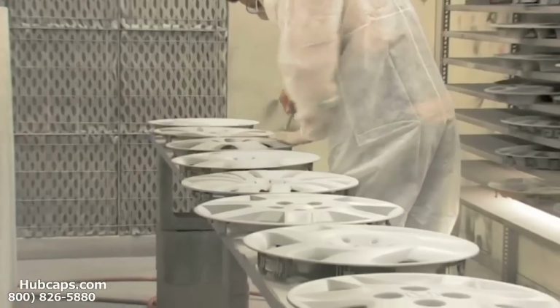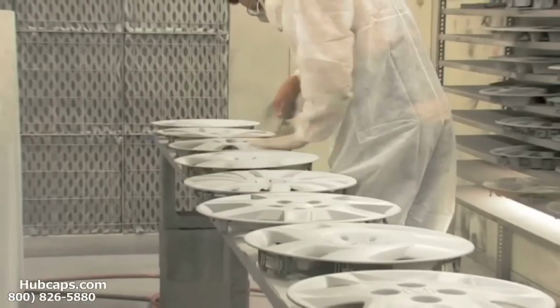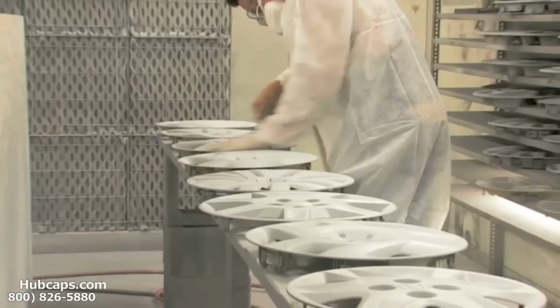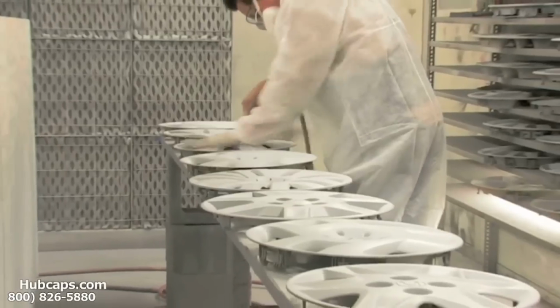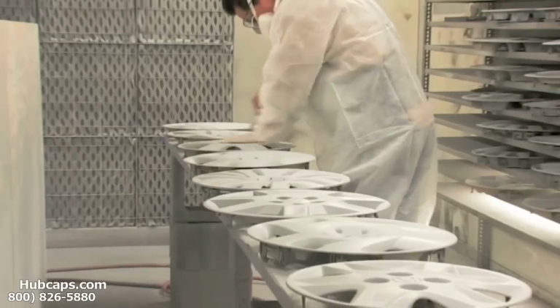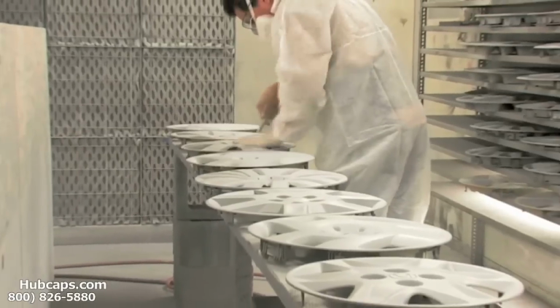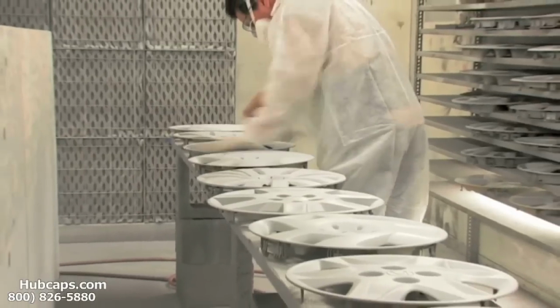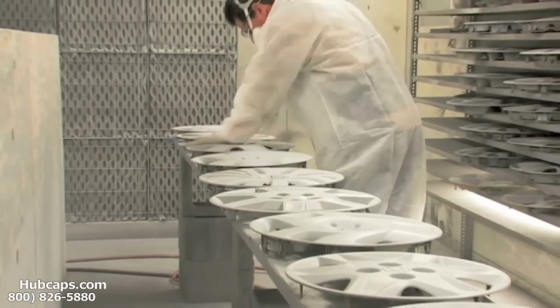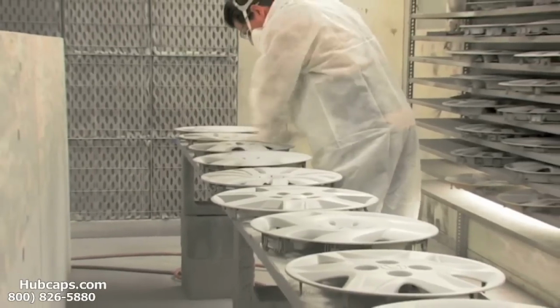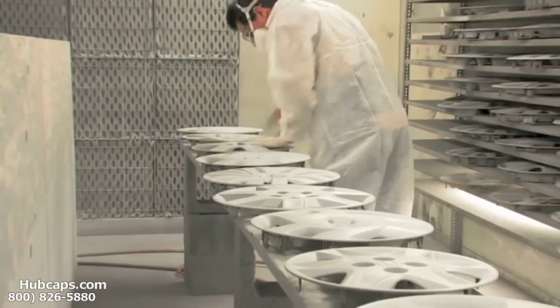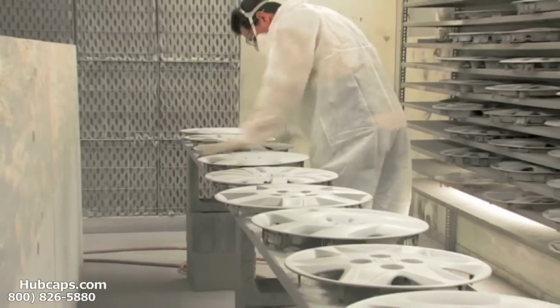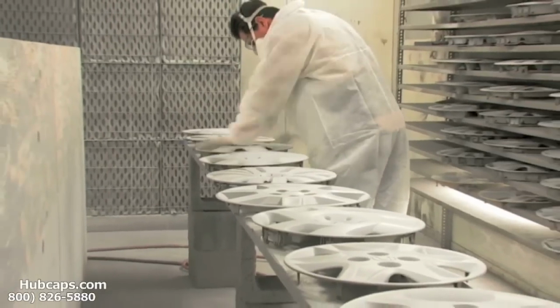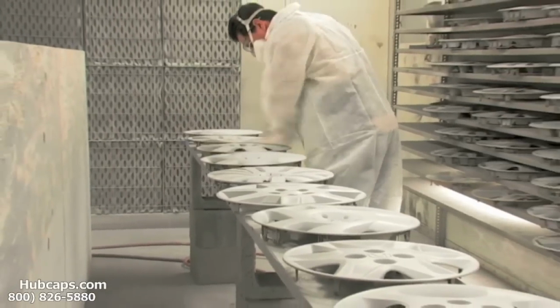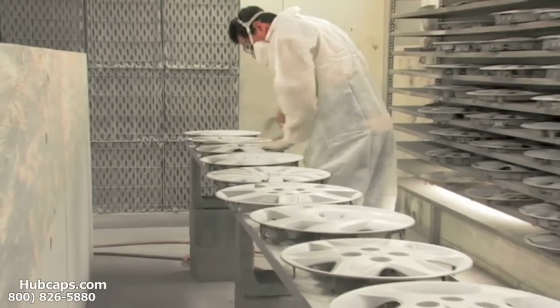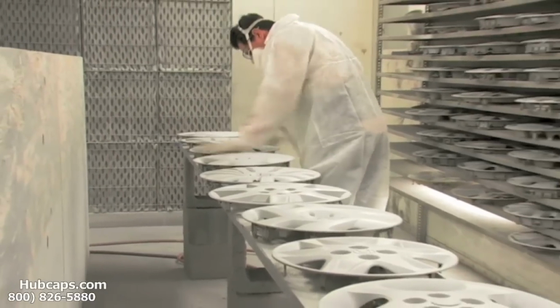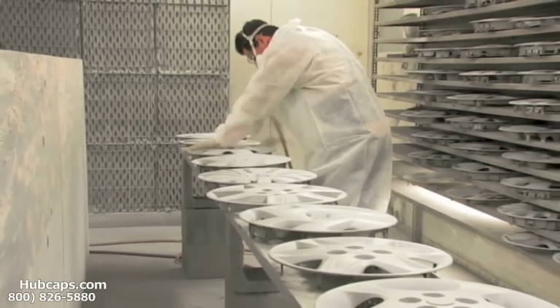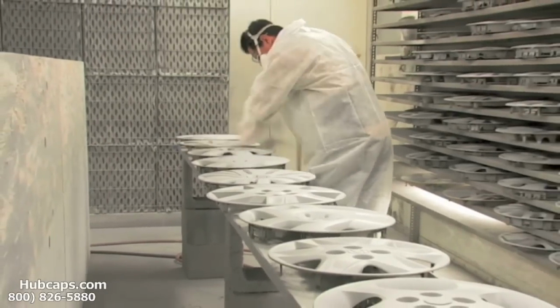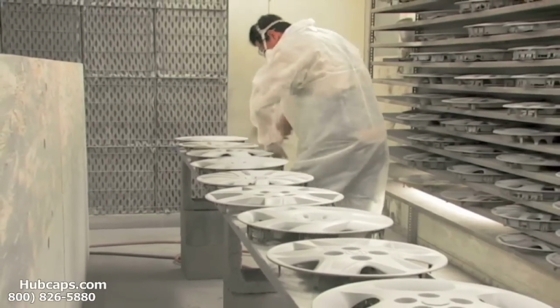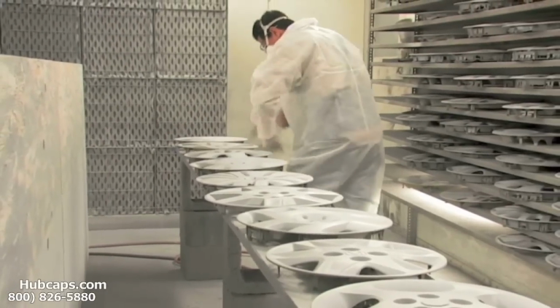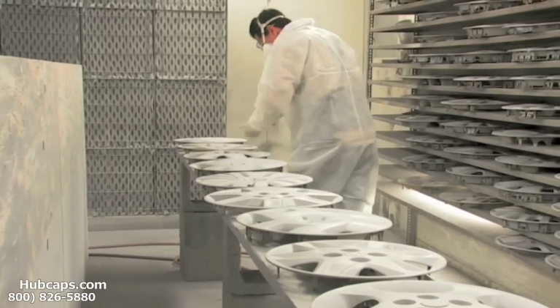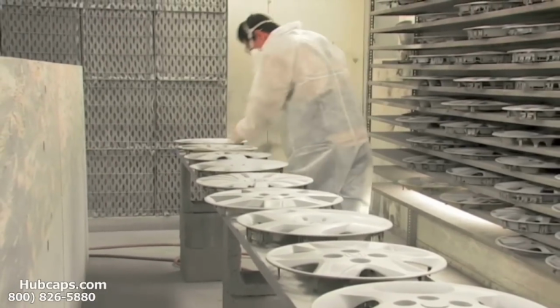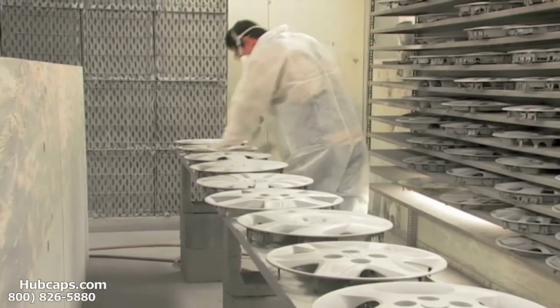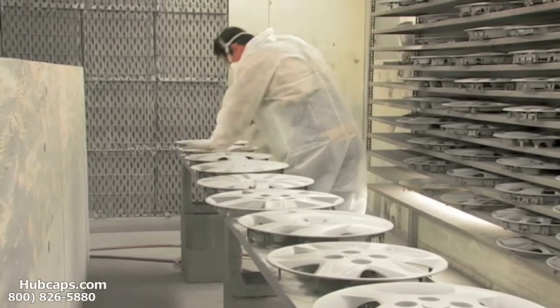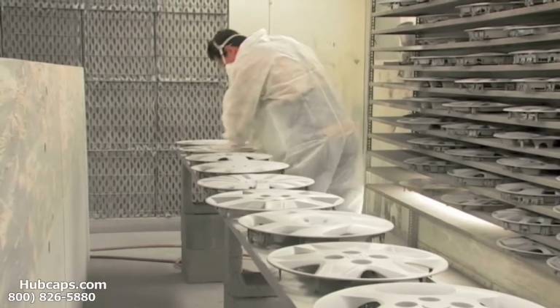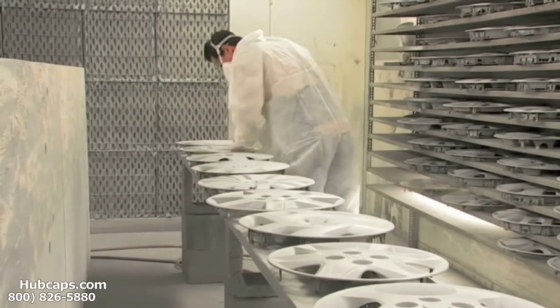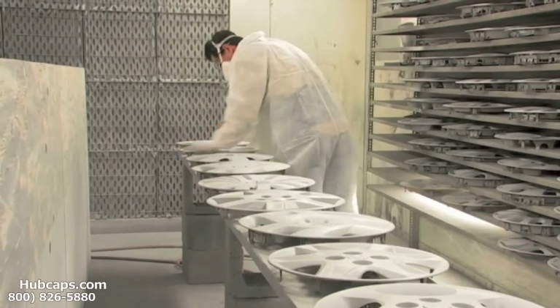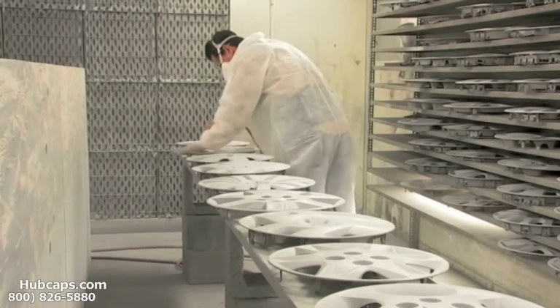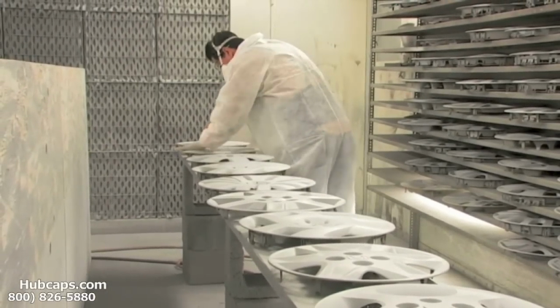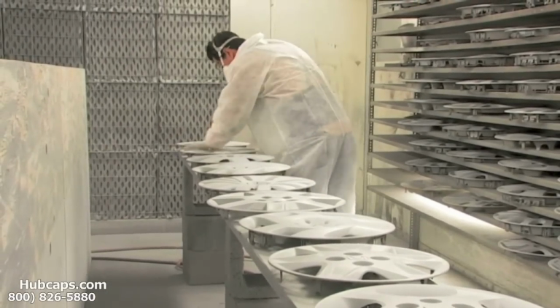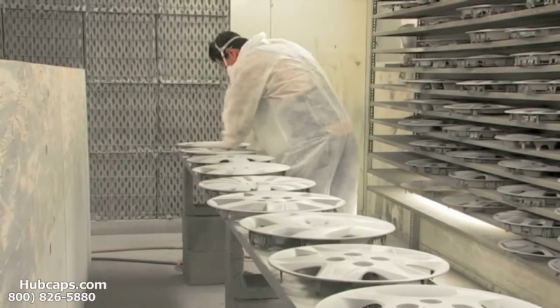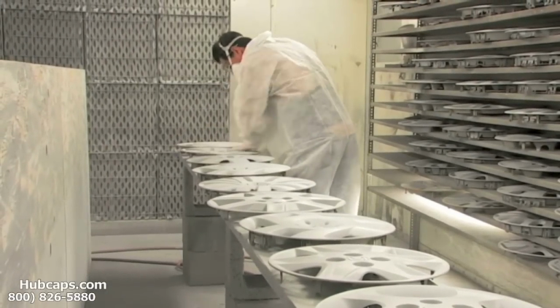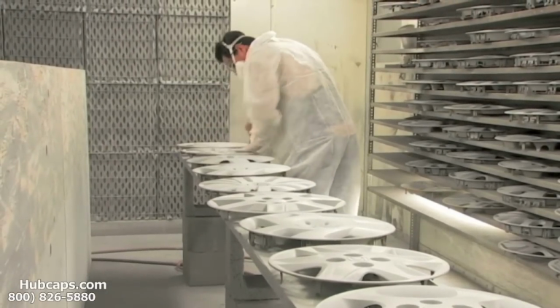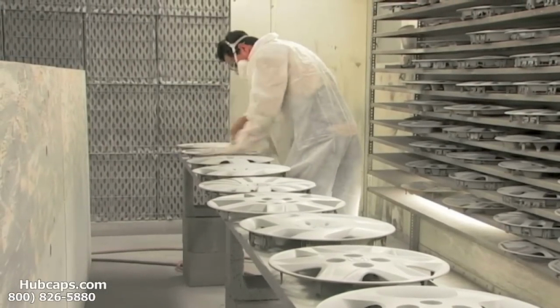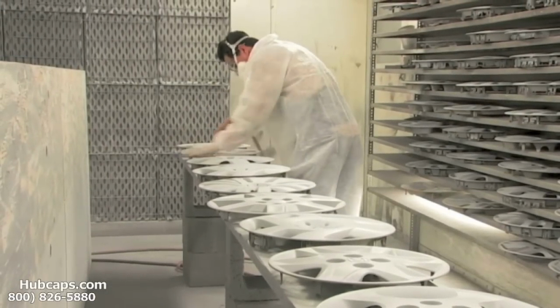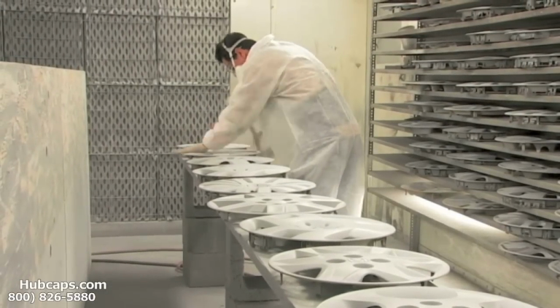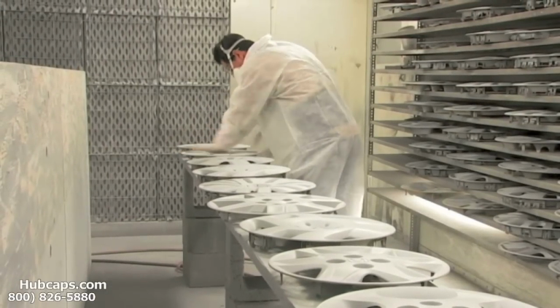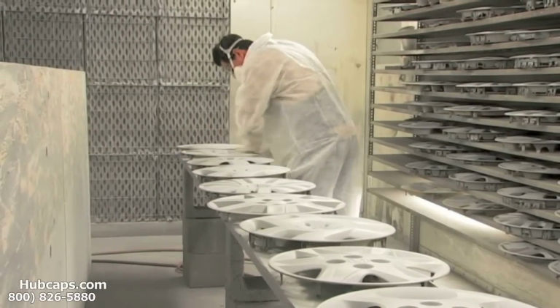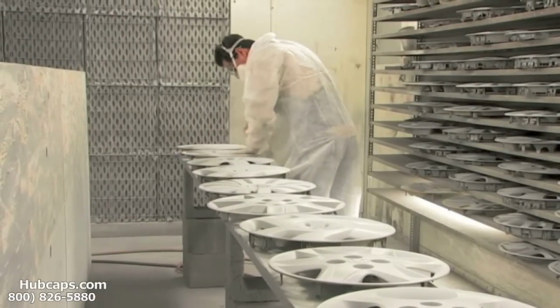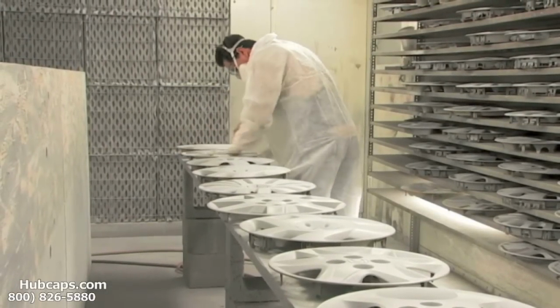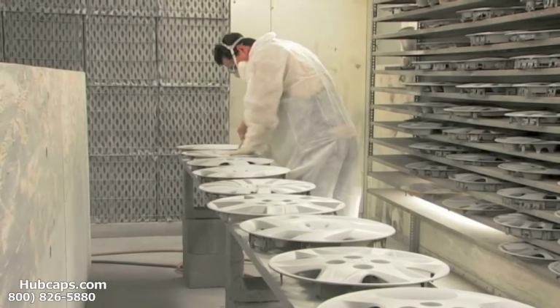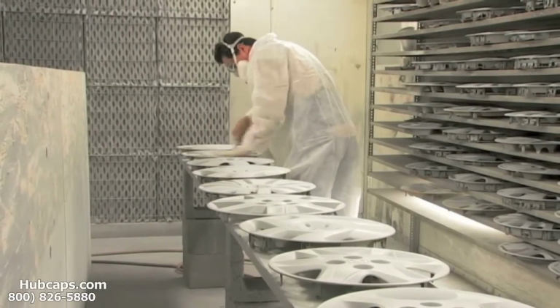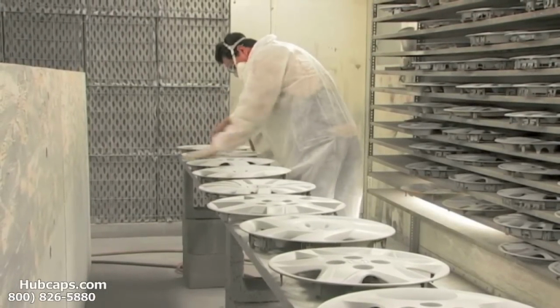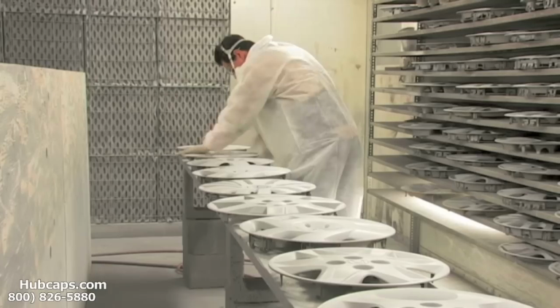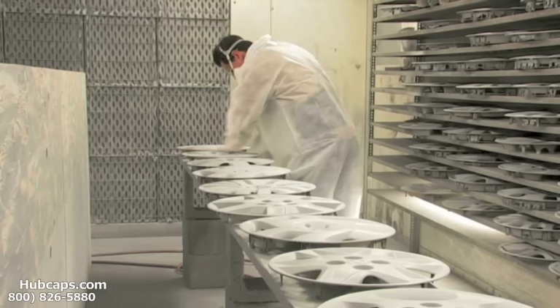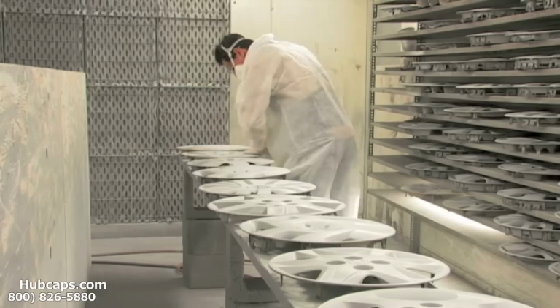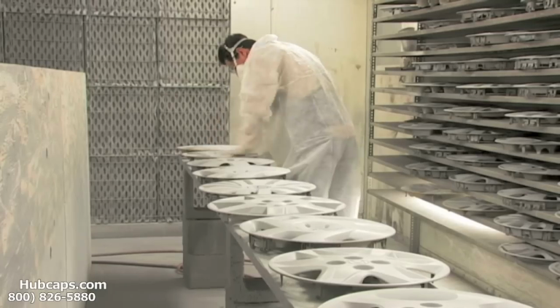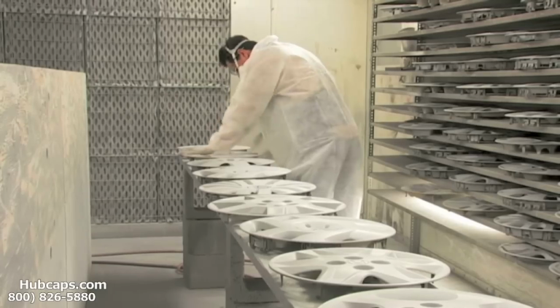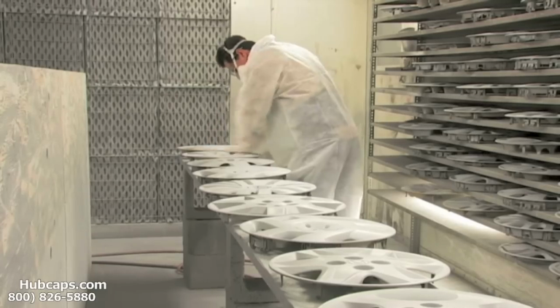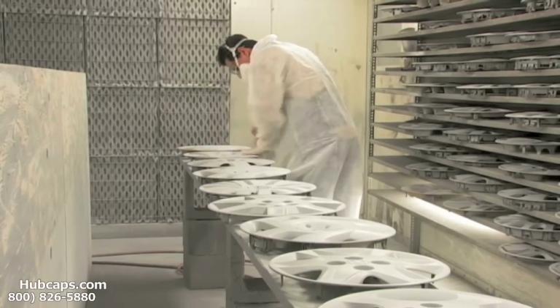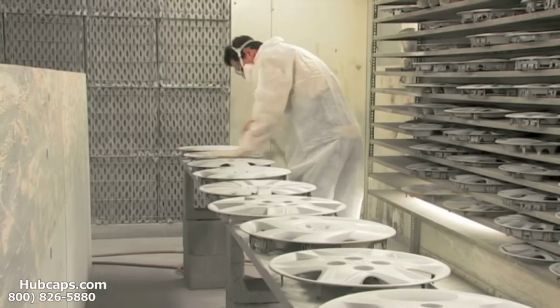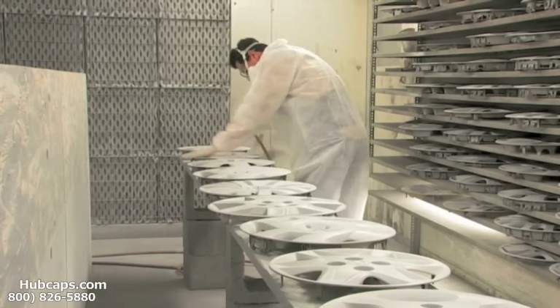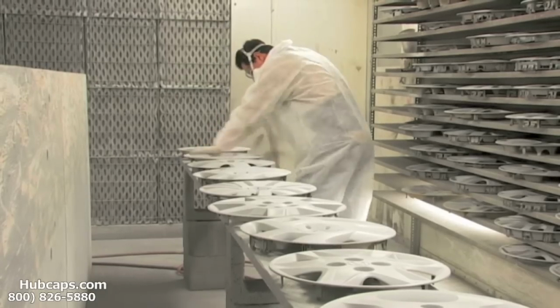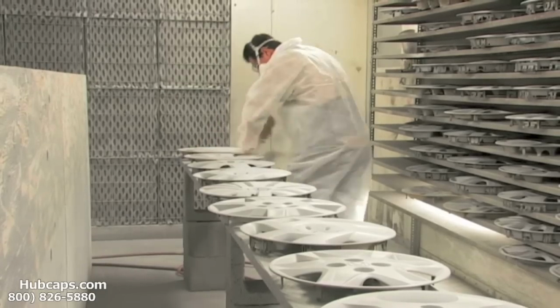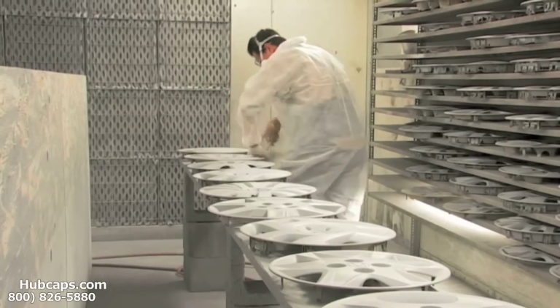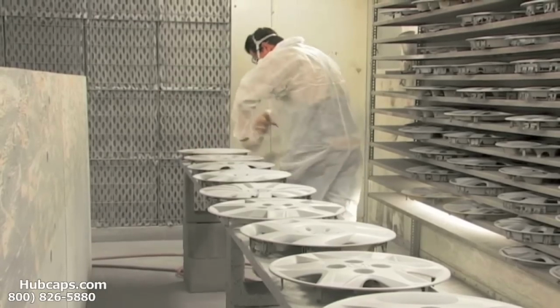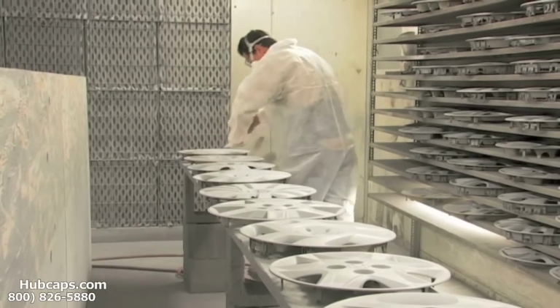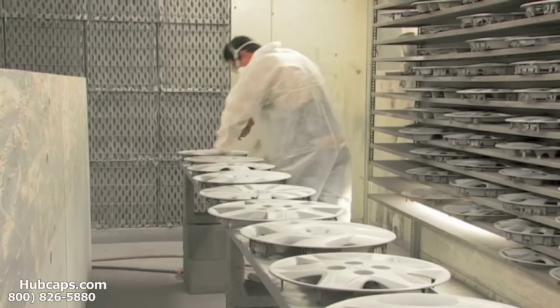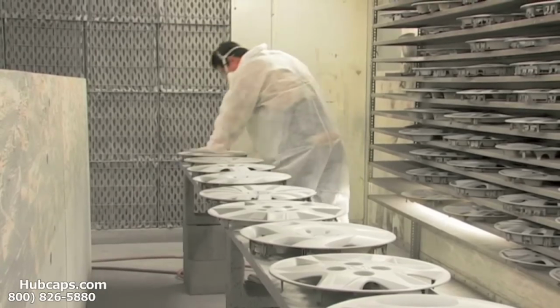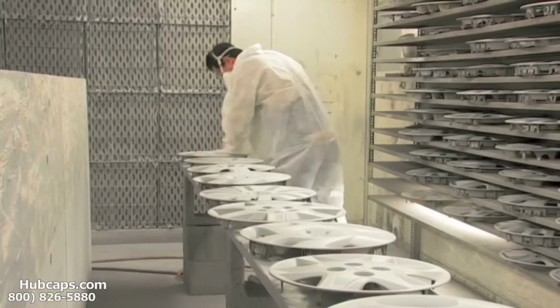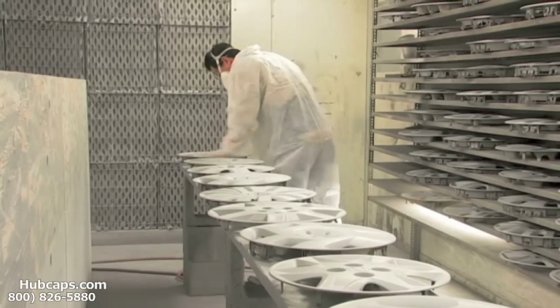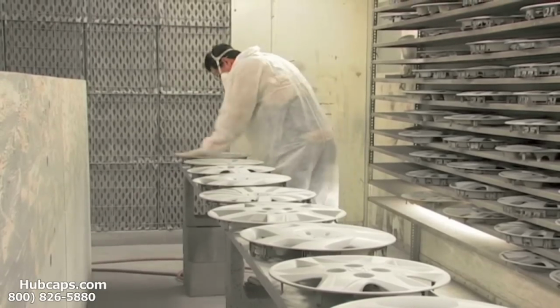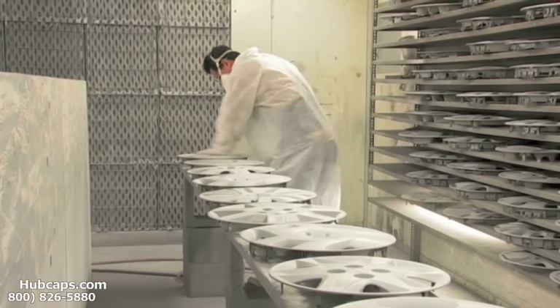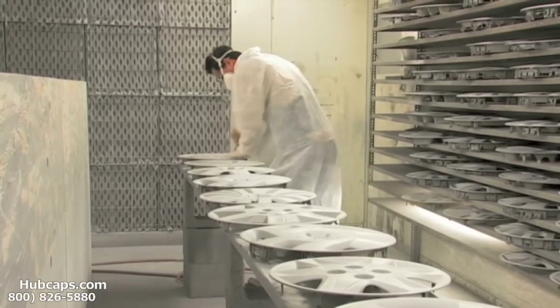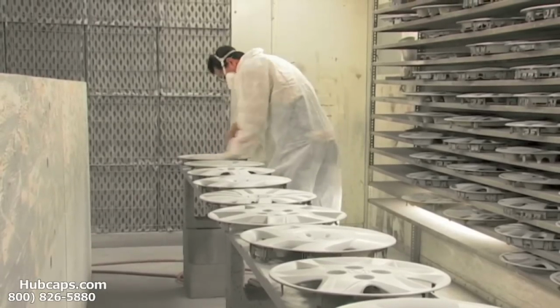Our warehouse has a top of the line restoration department, ensuring your hubcap comes out looking like brand new every time.